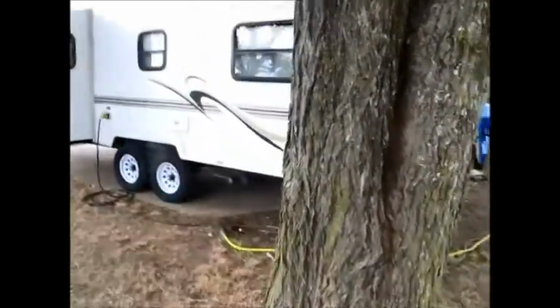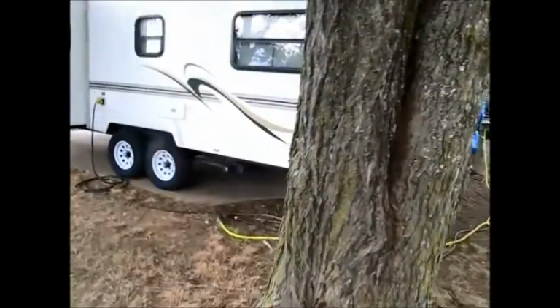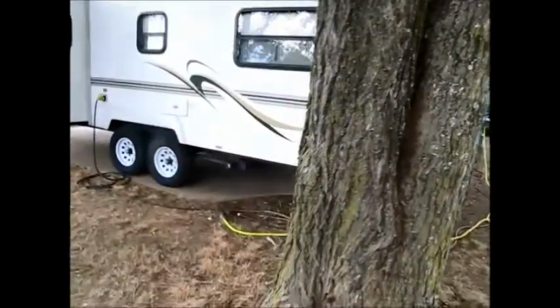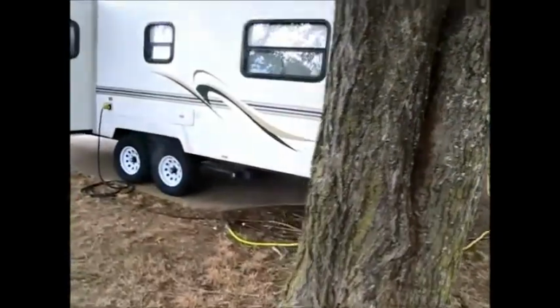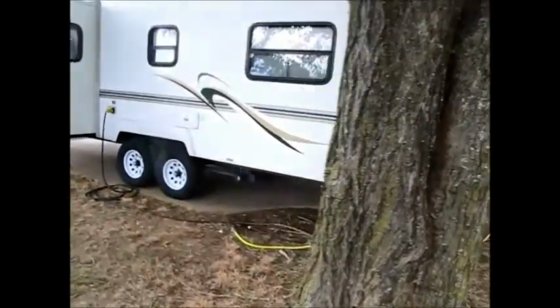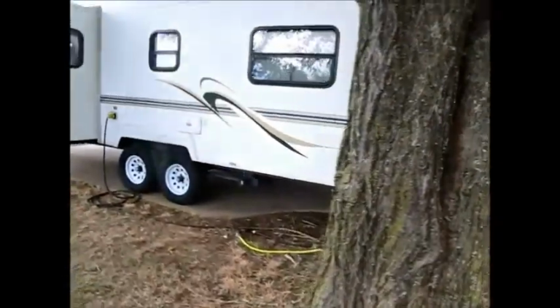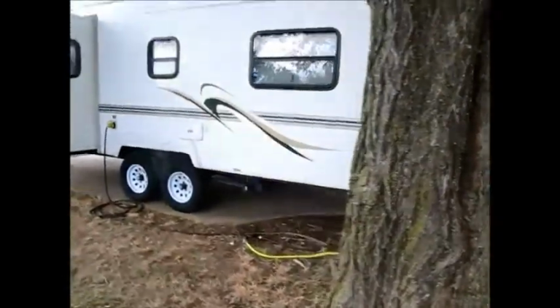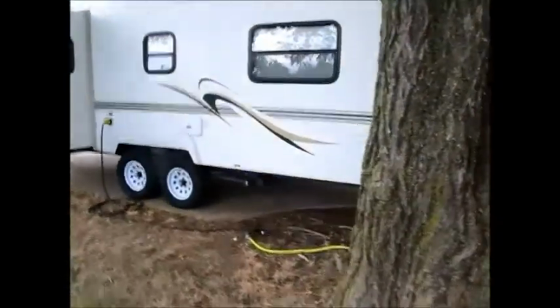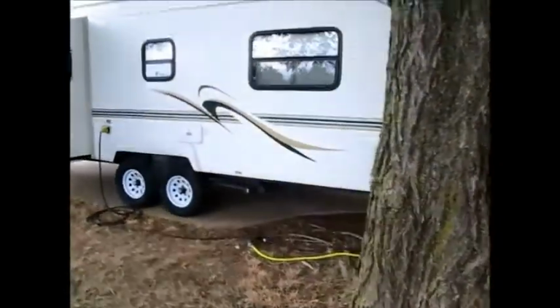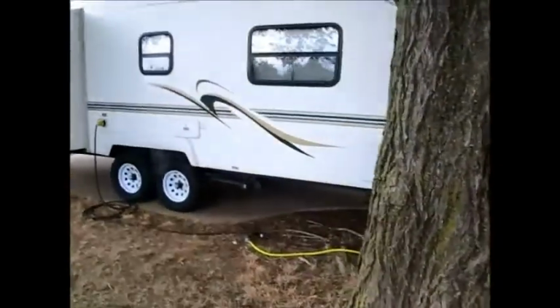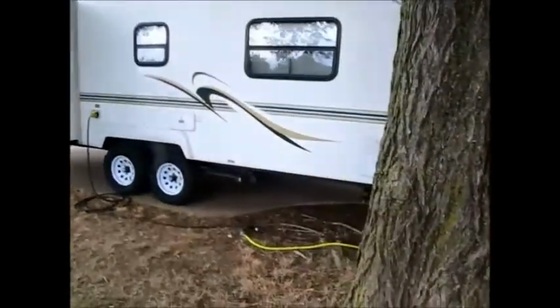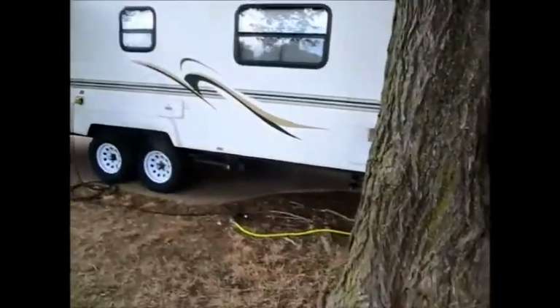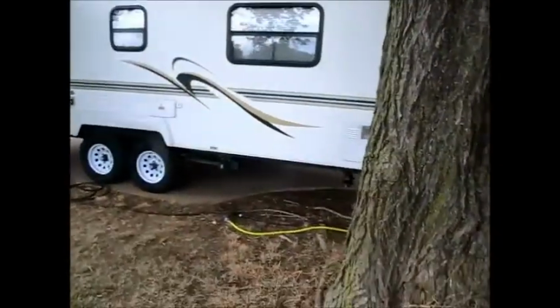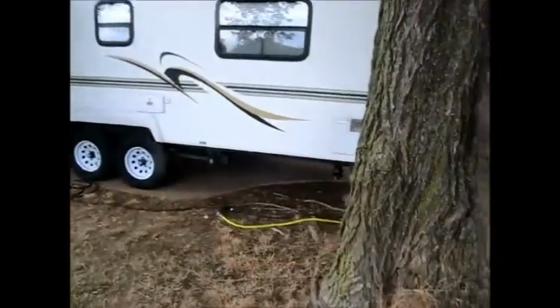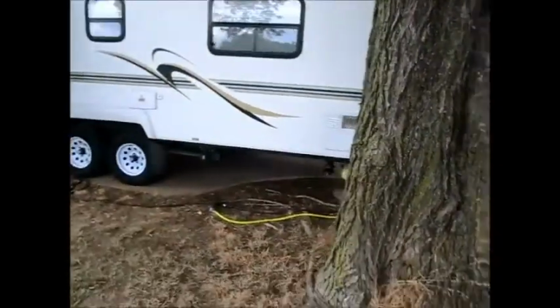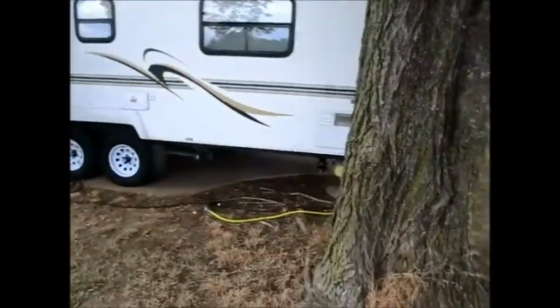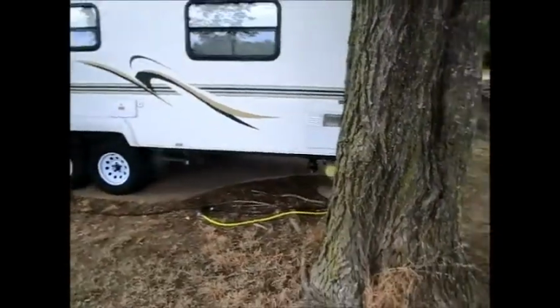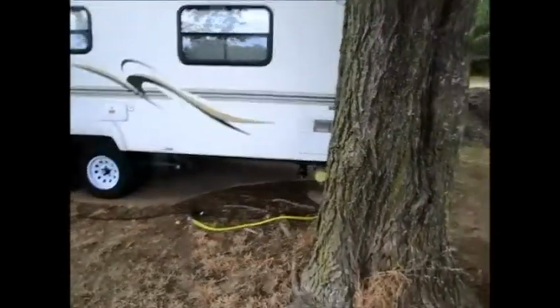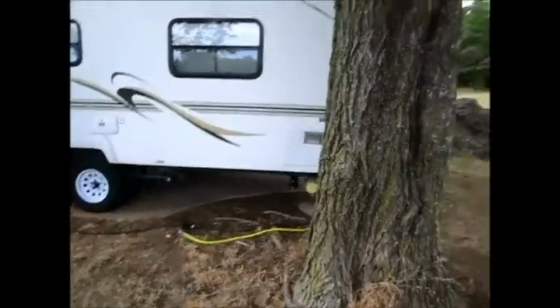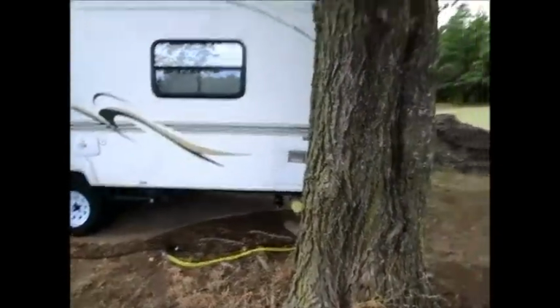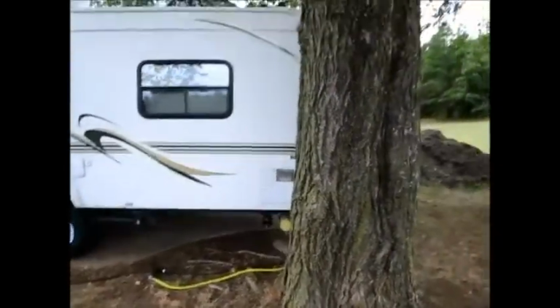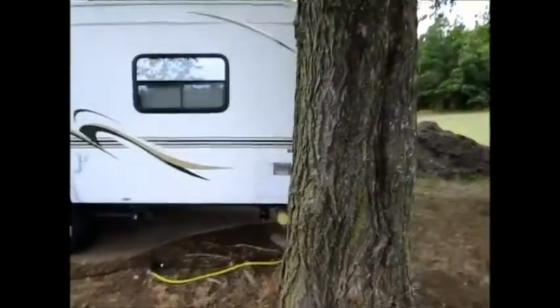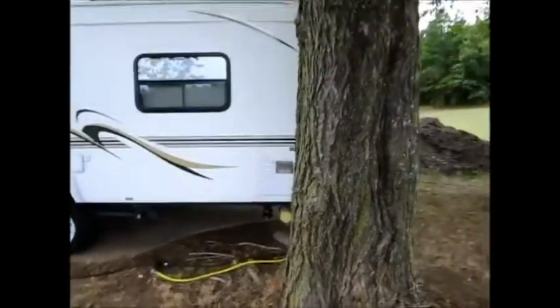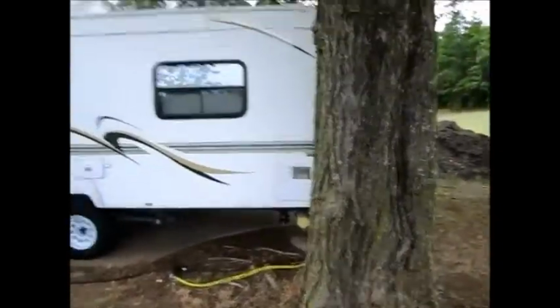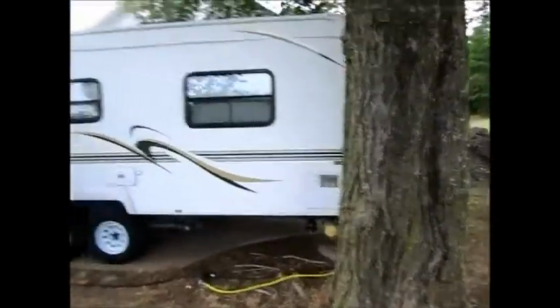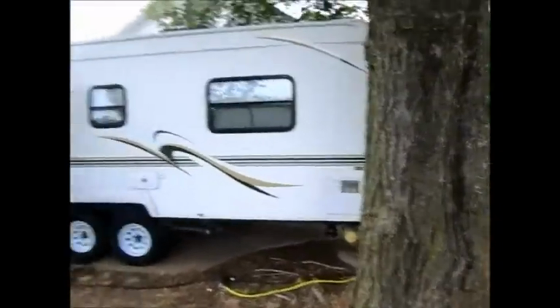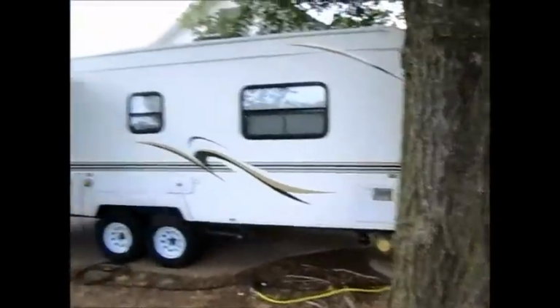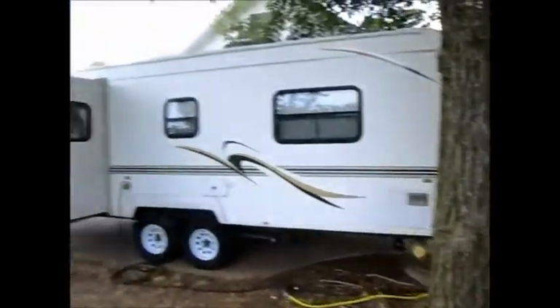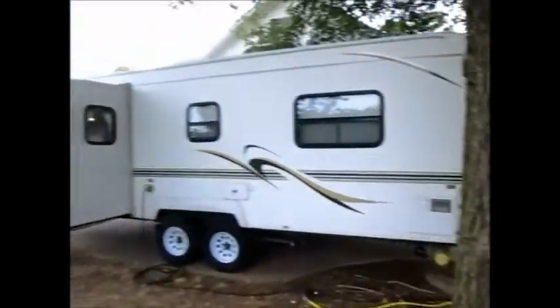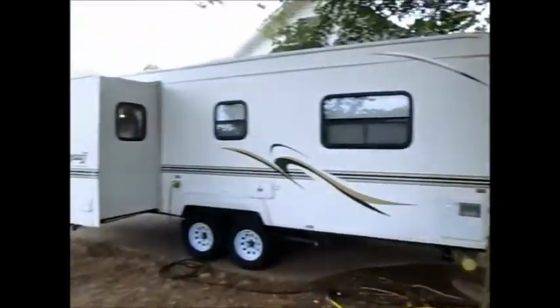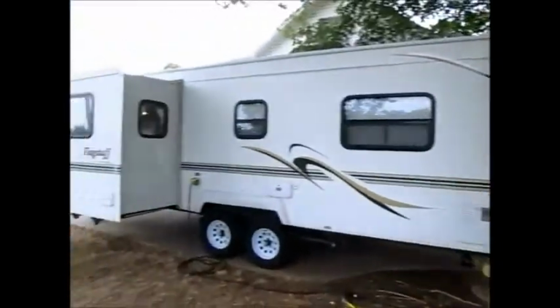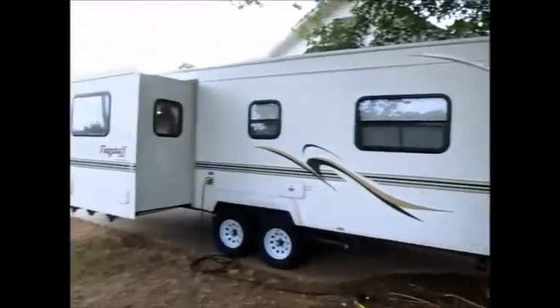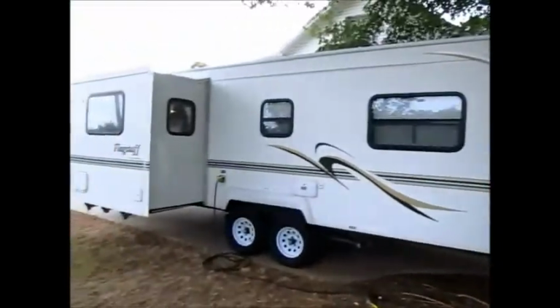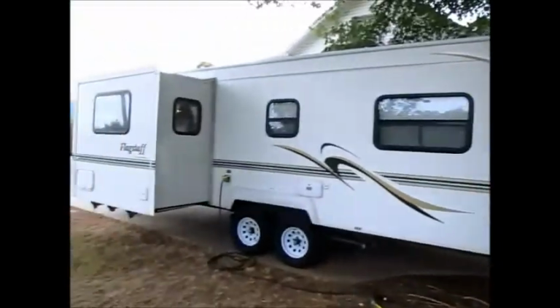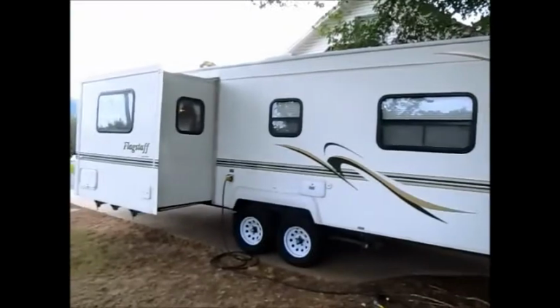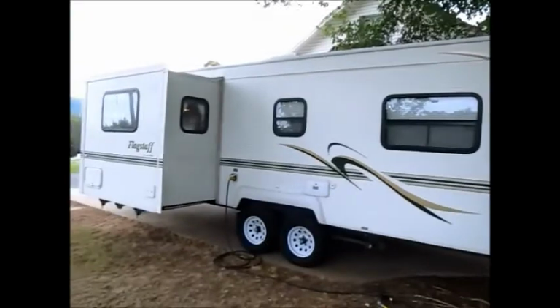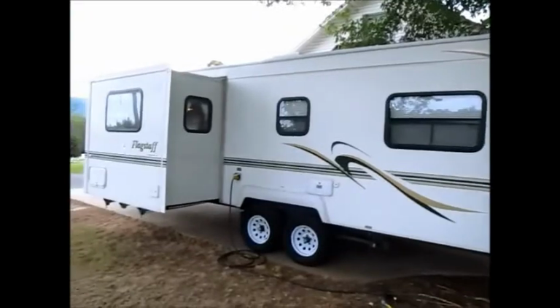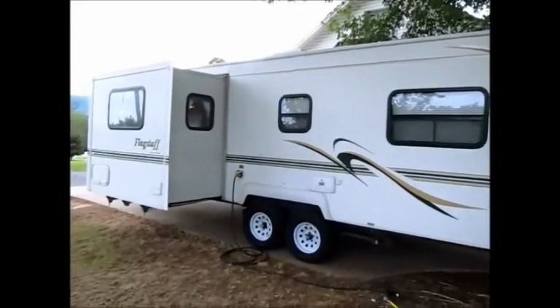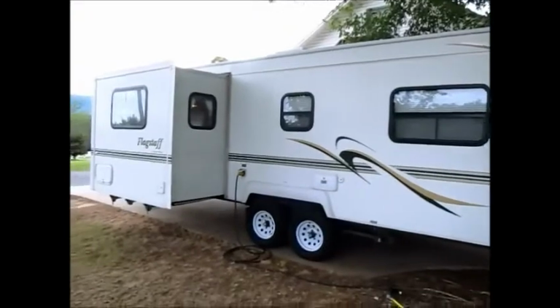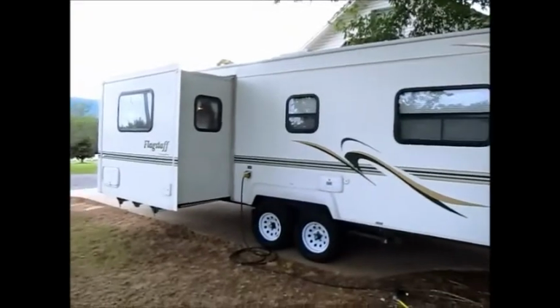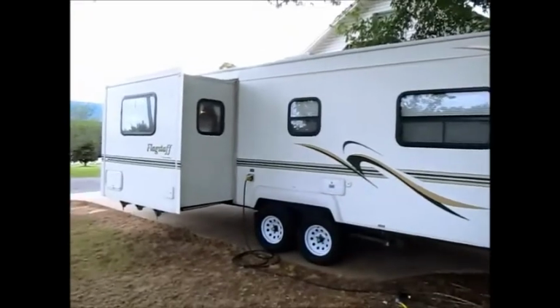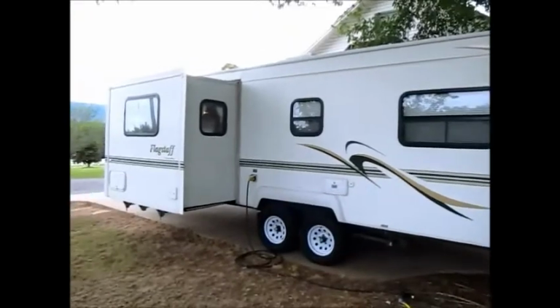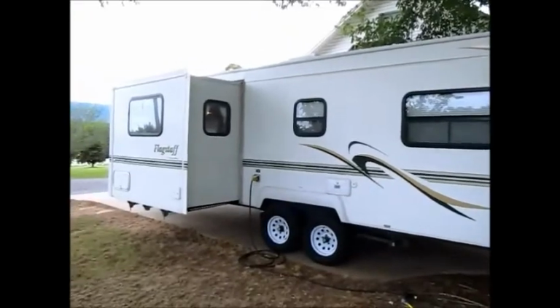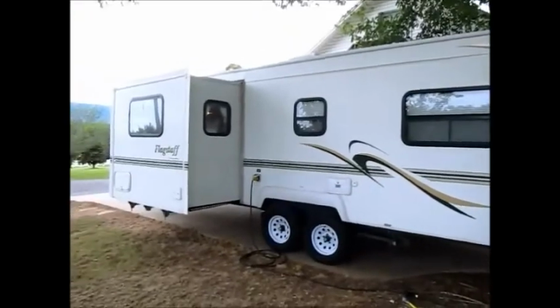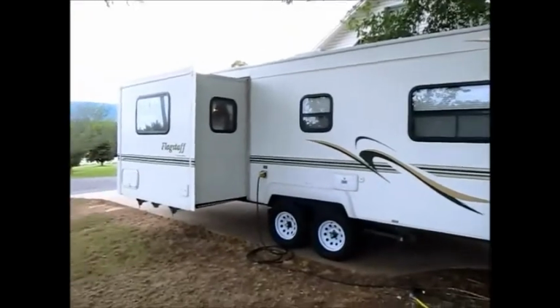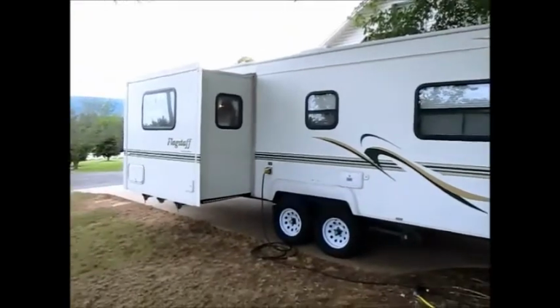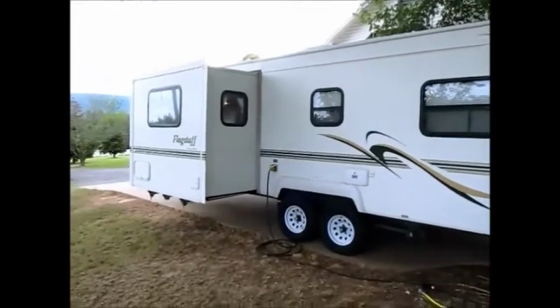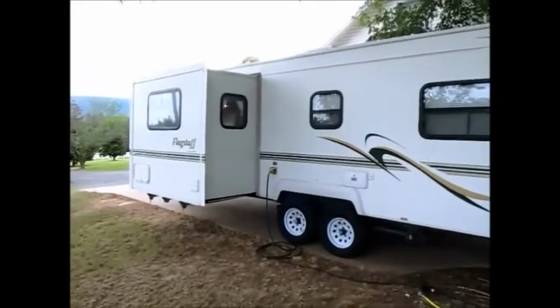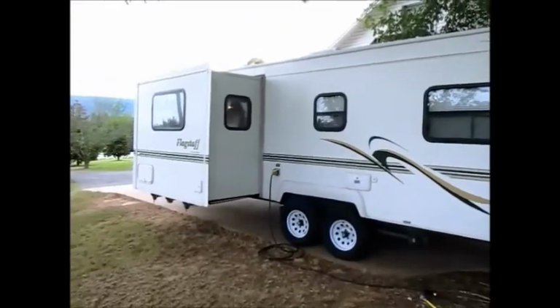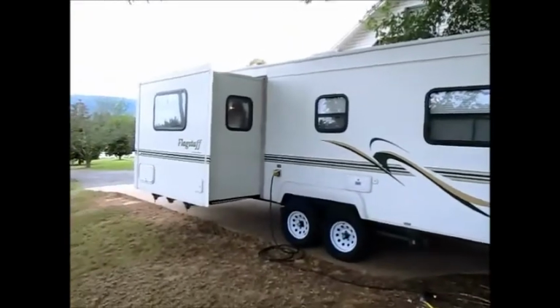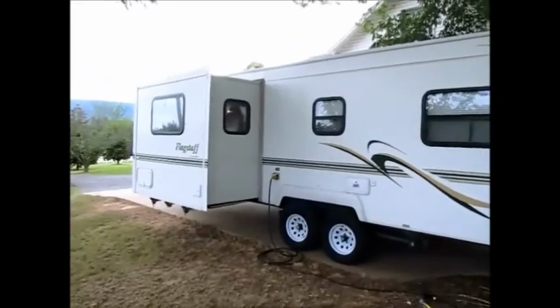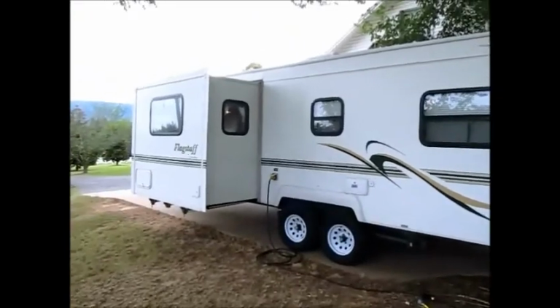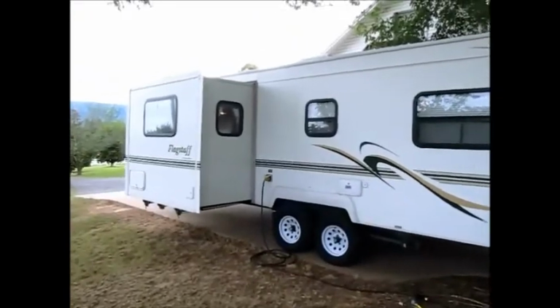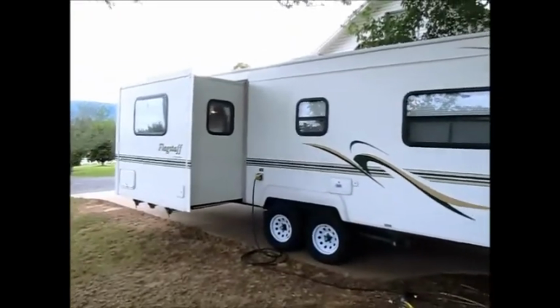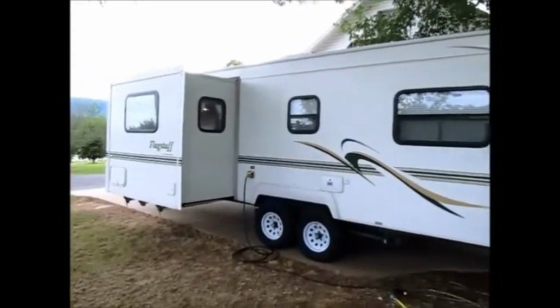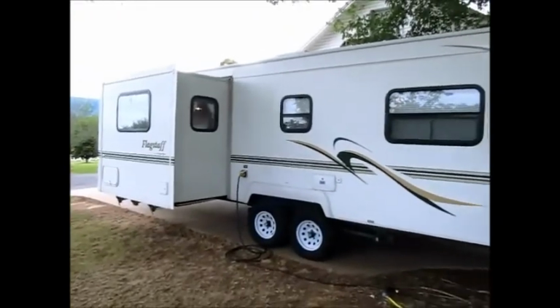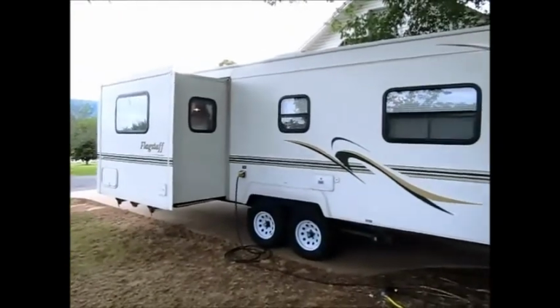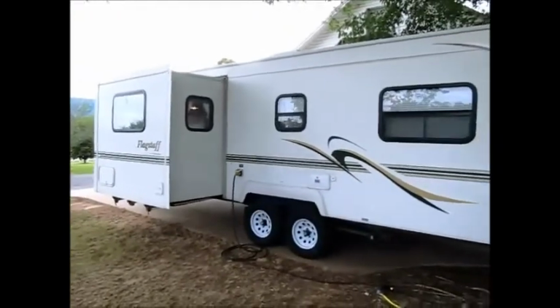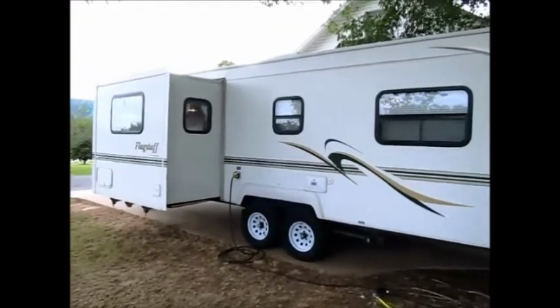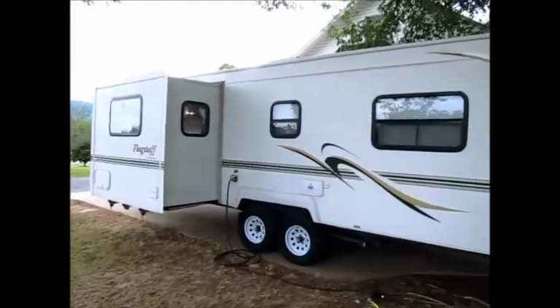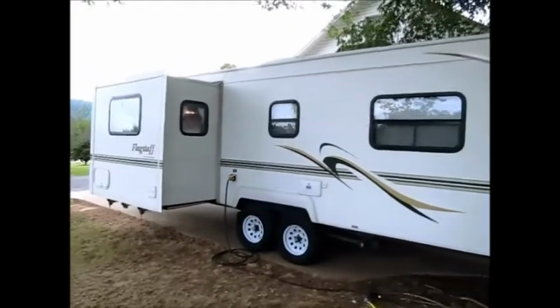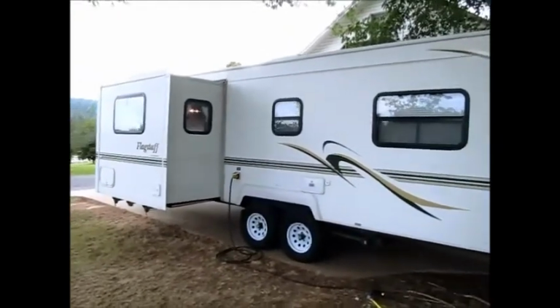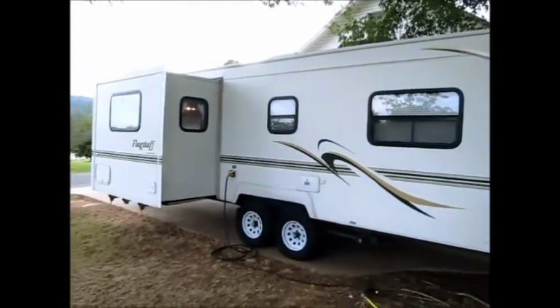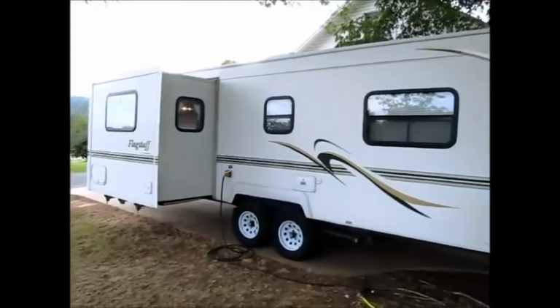It has 30 amp service and four new tires. I'm going to go ahead and walk you inside. The outside of the camper is in very good shape.